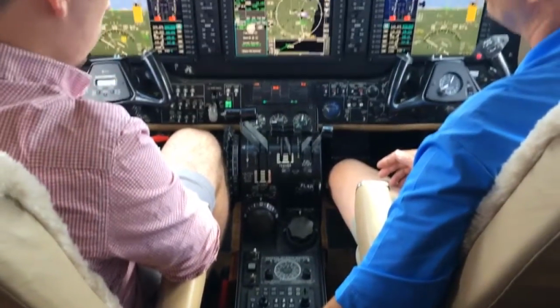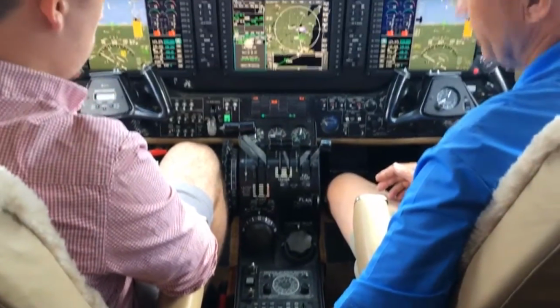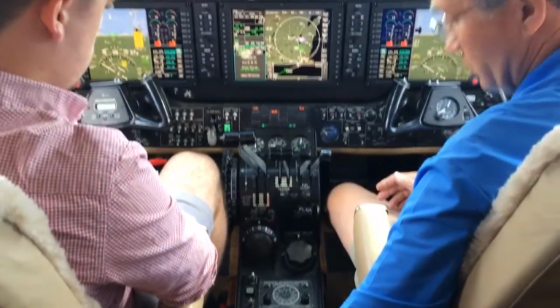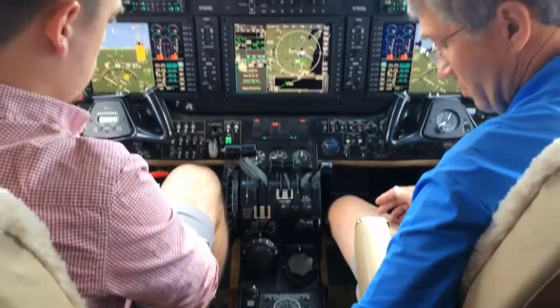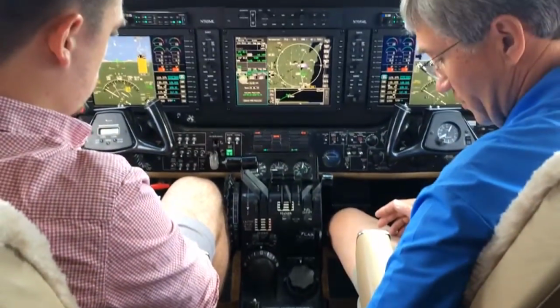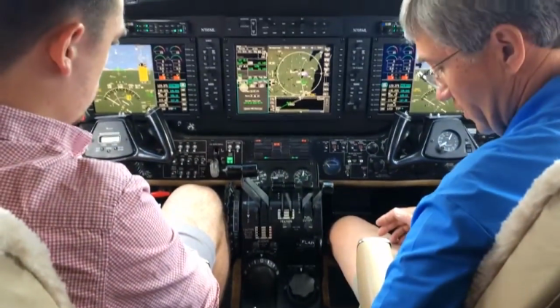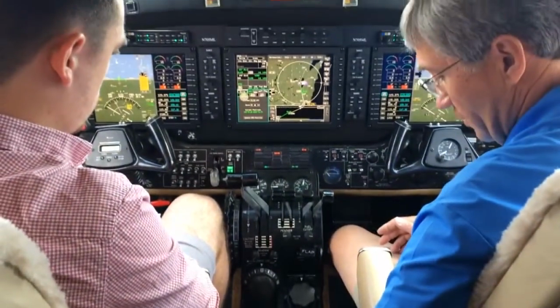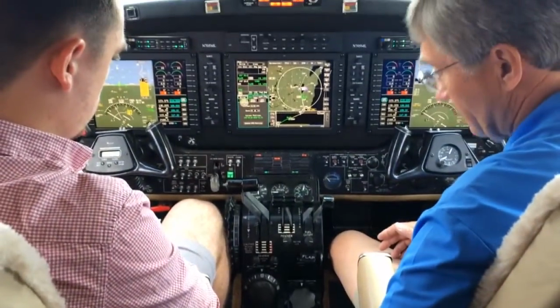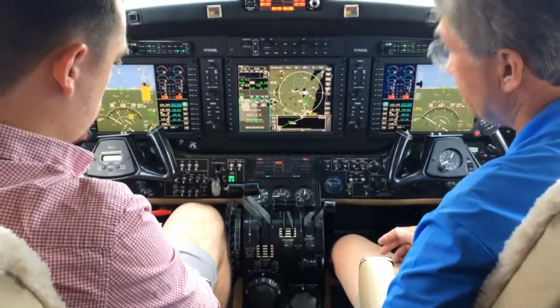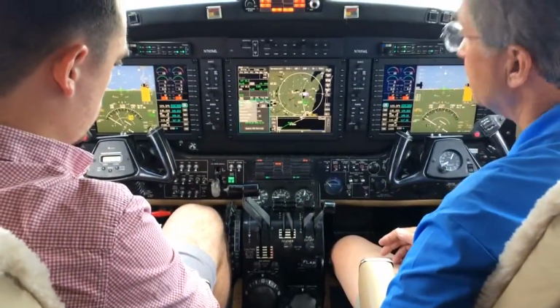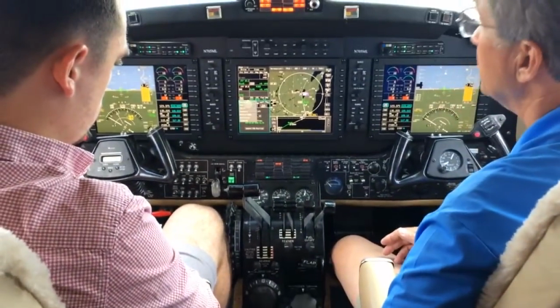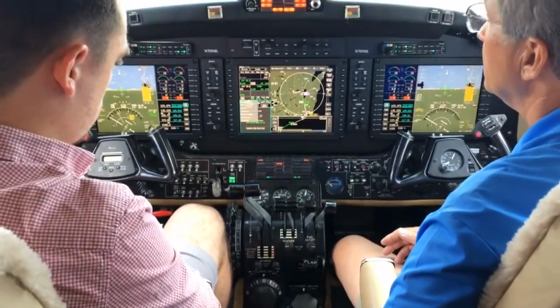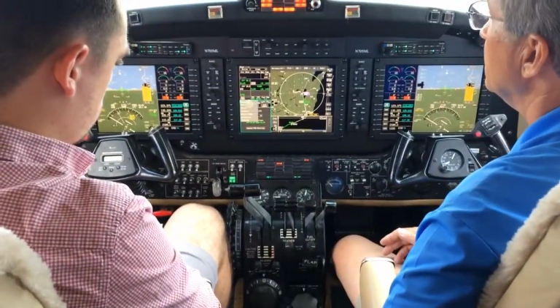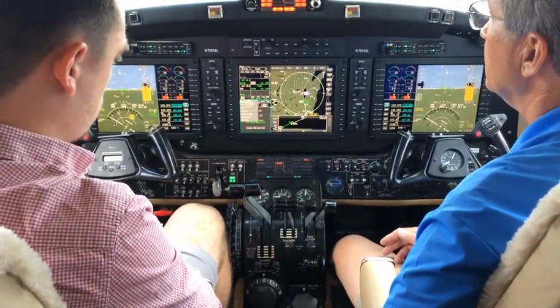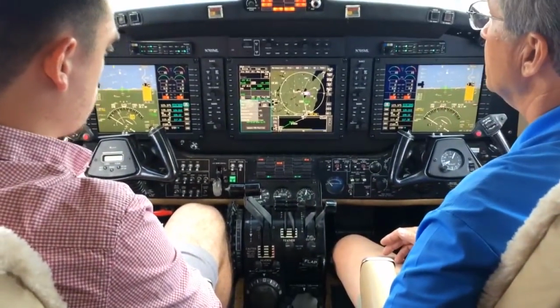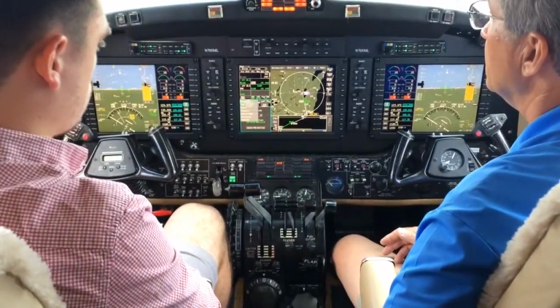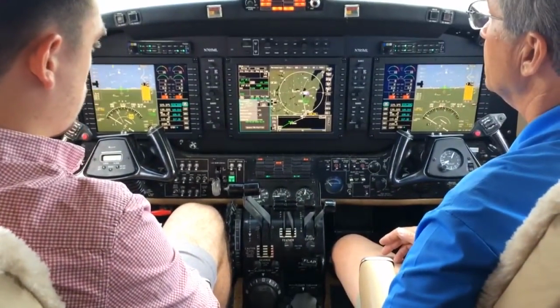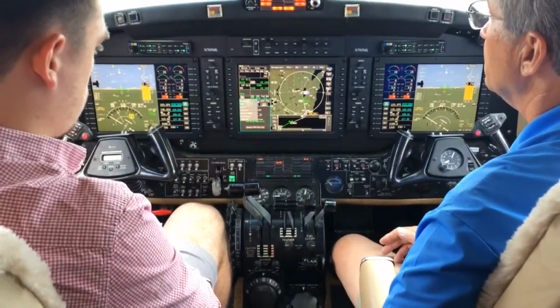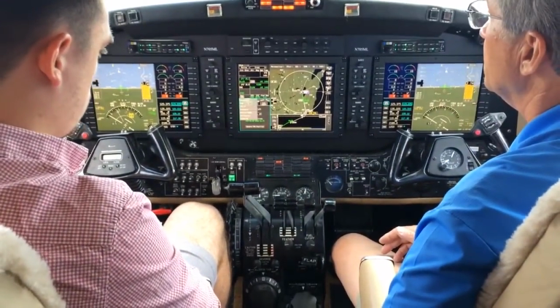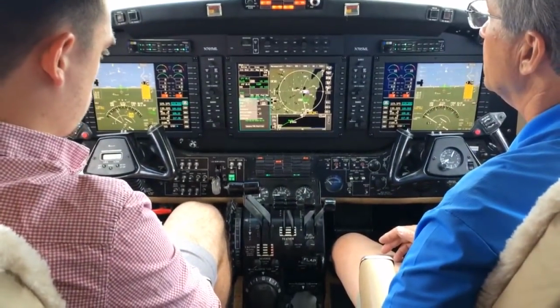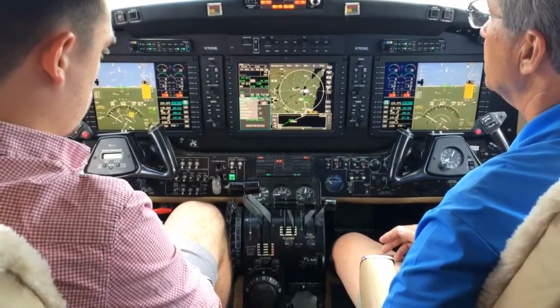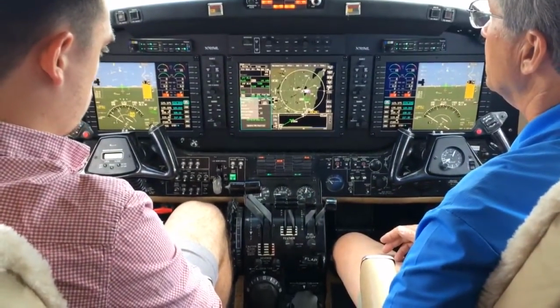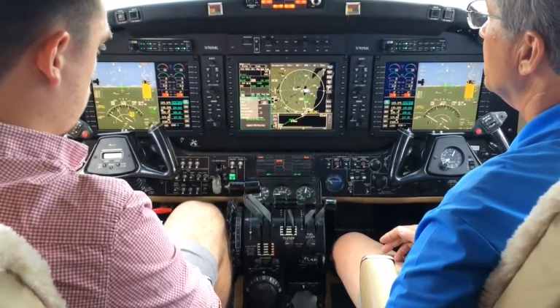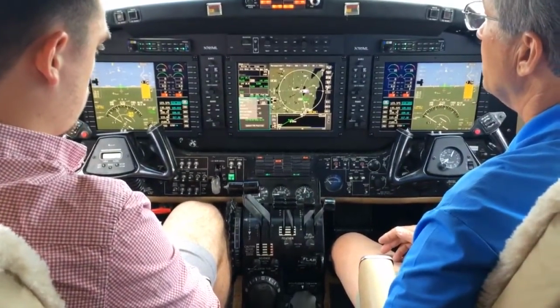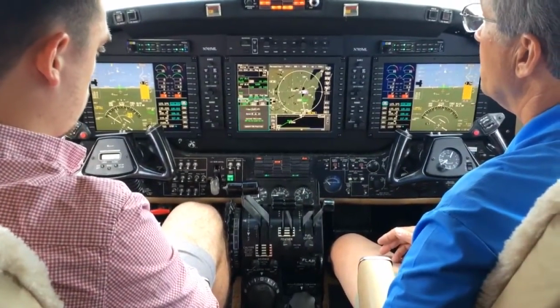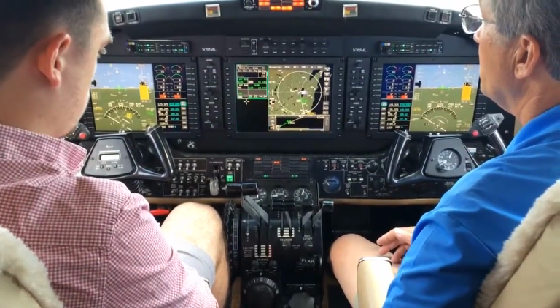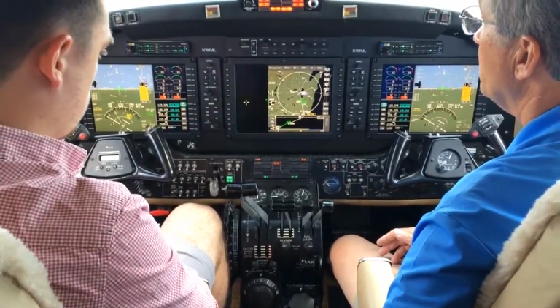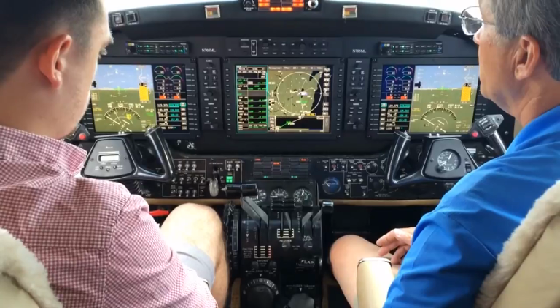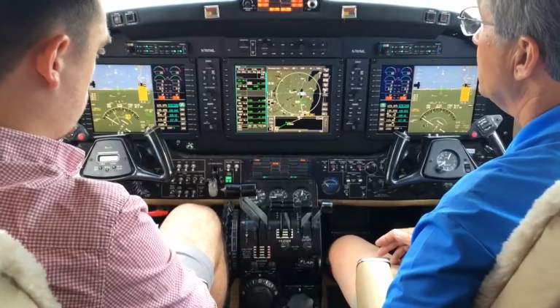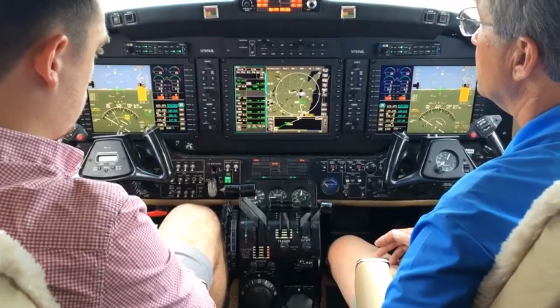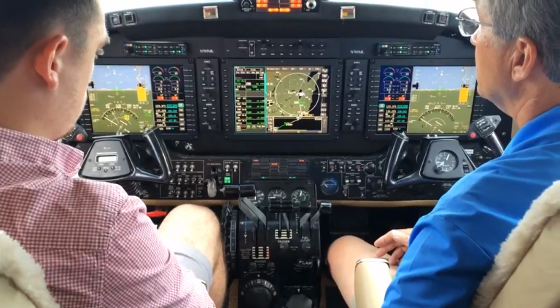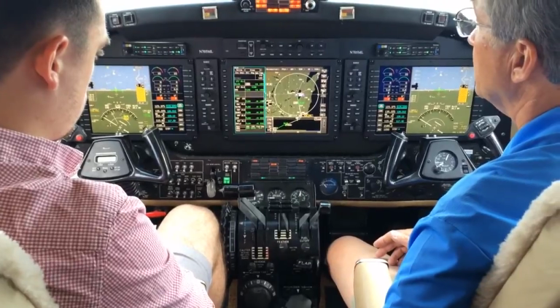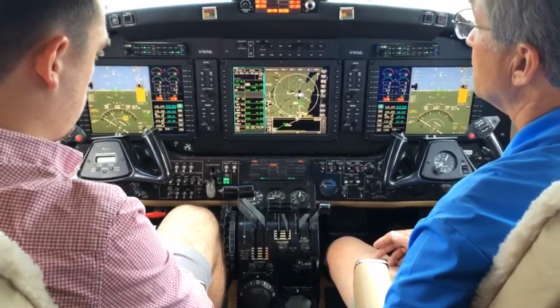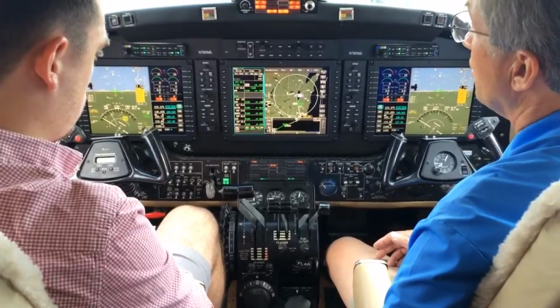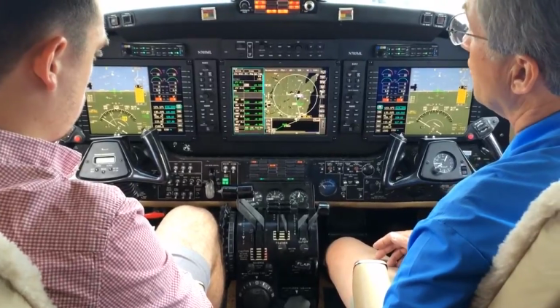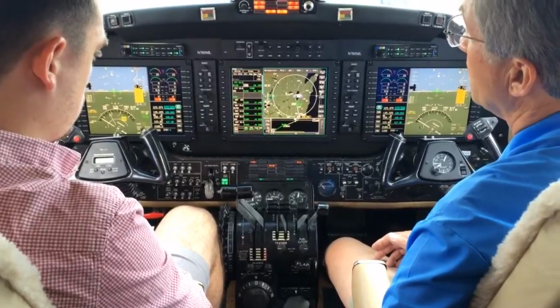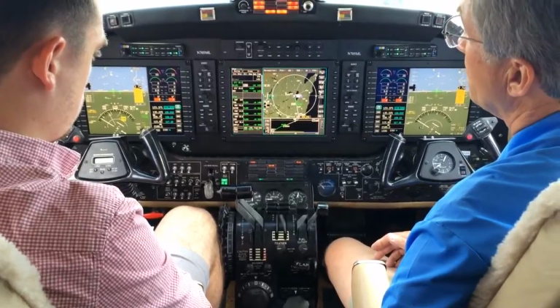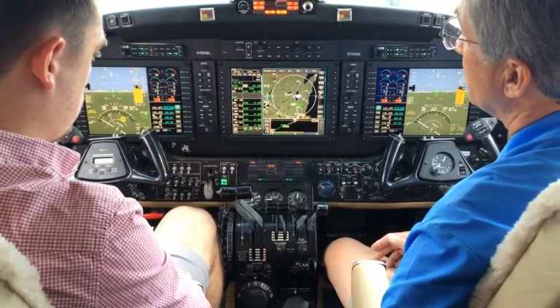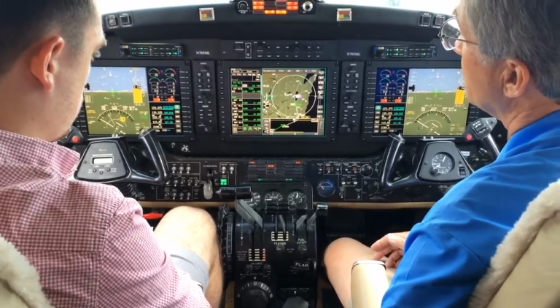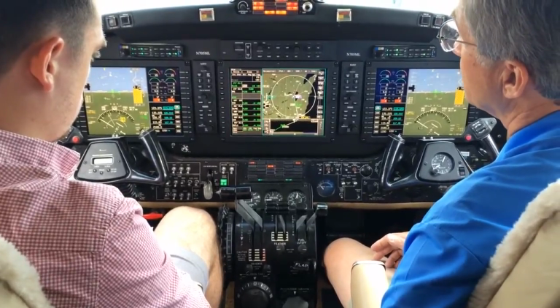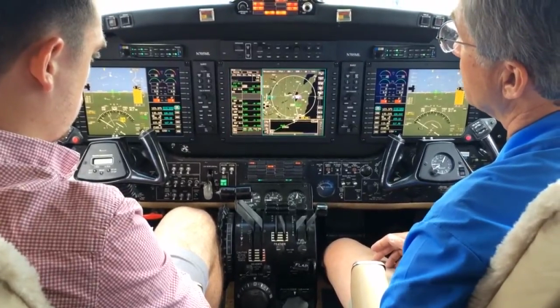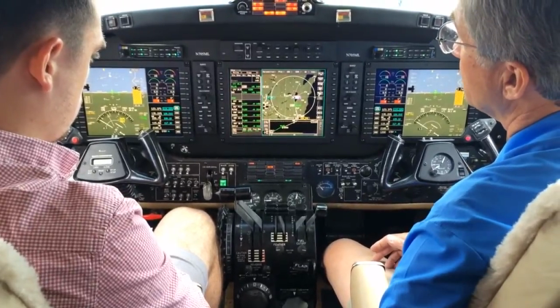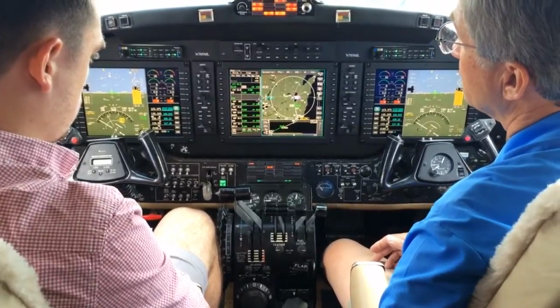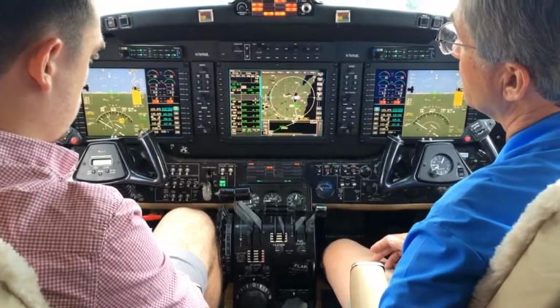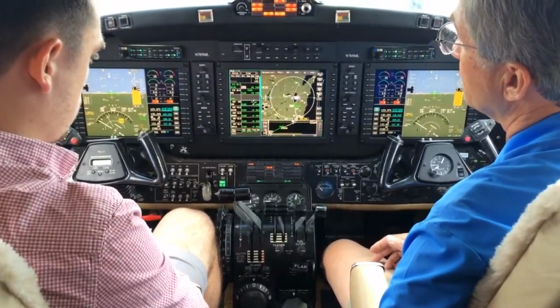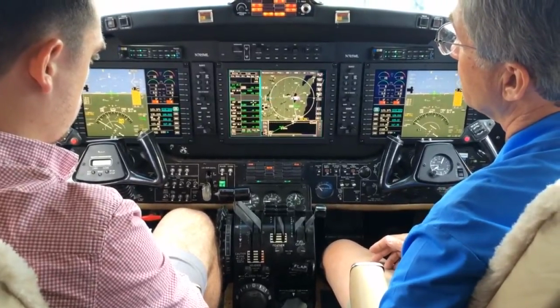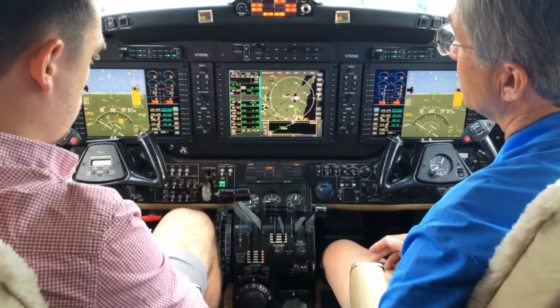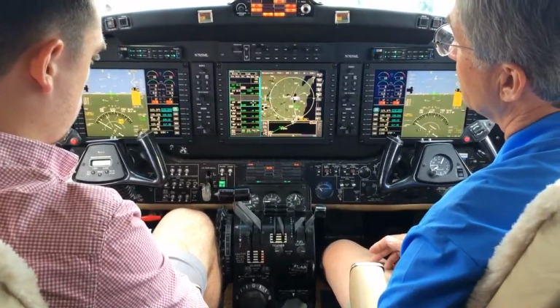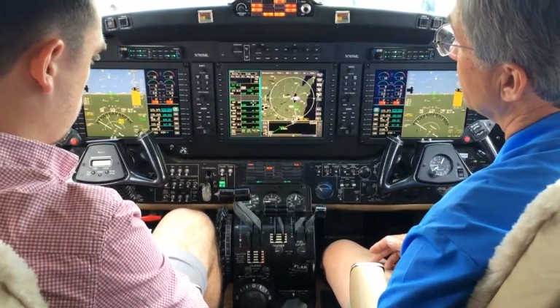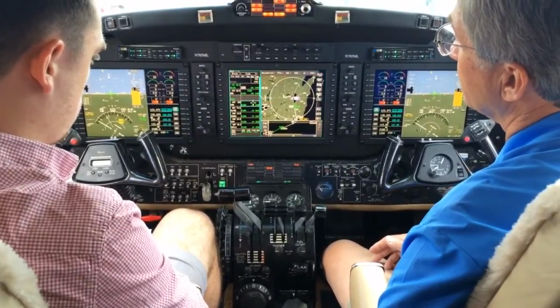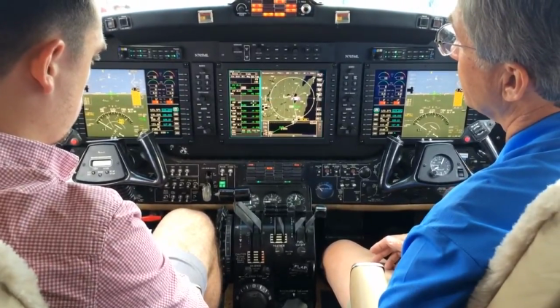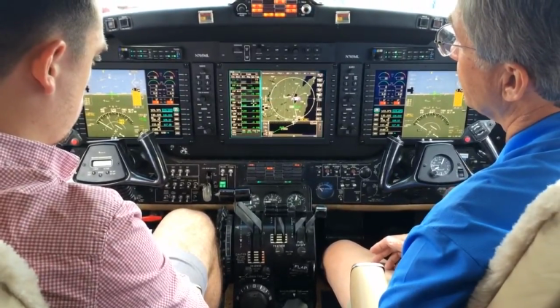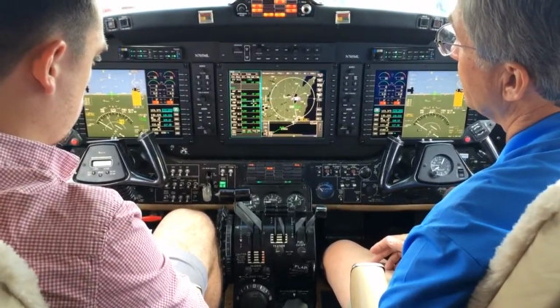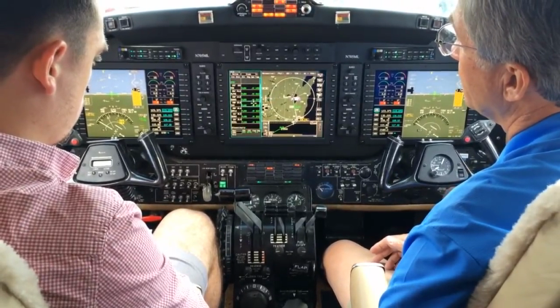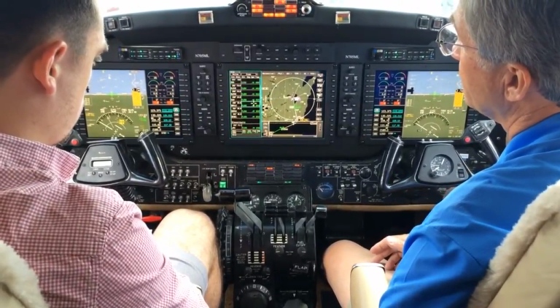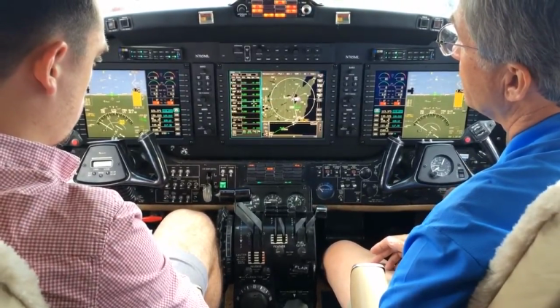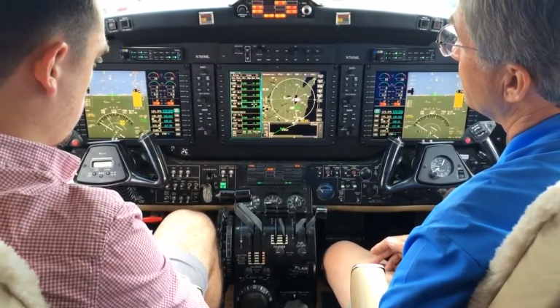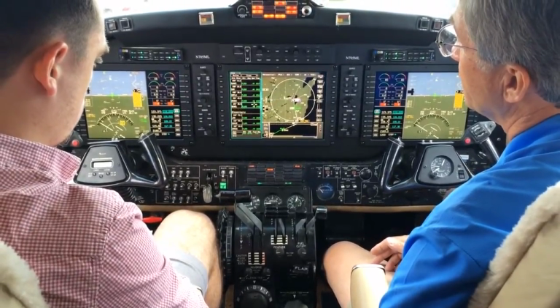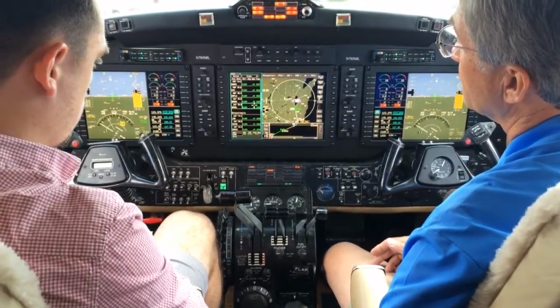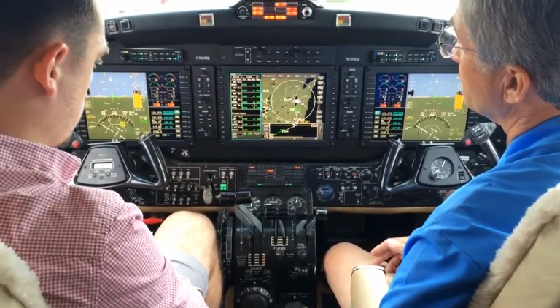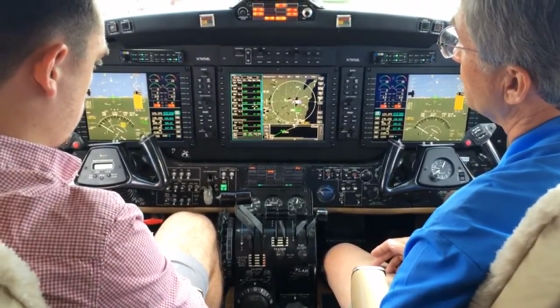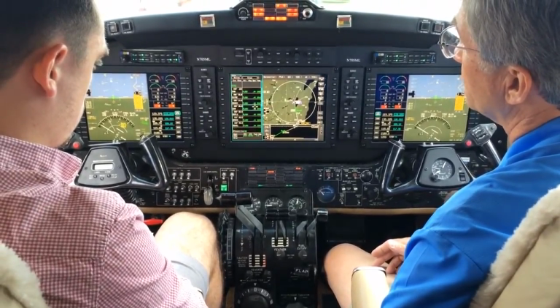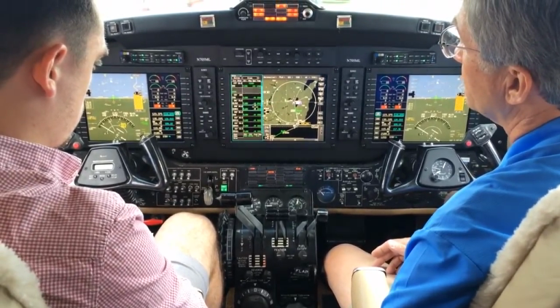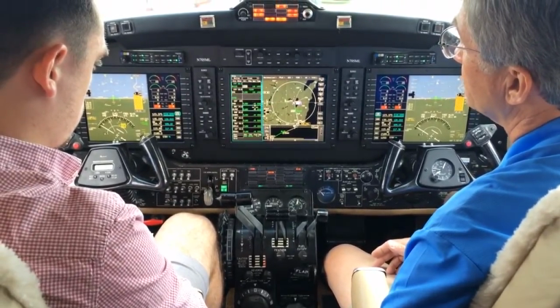You can easily change modes by using the cursor control device. Put in the waypoint page and there's all the waypoints in your flight plan — very easy, very simple to do.